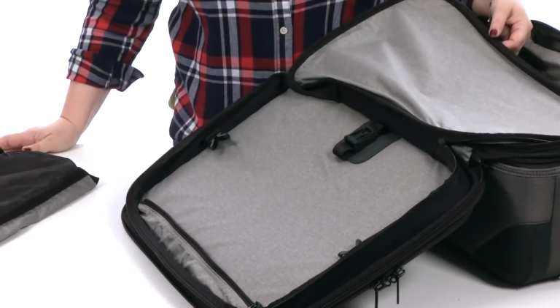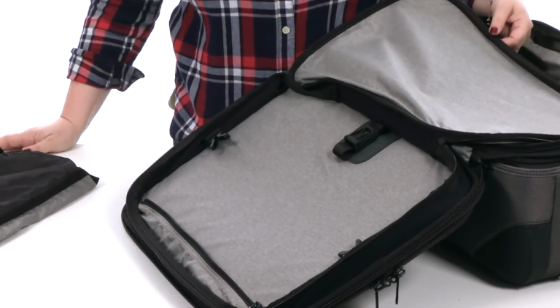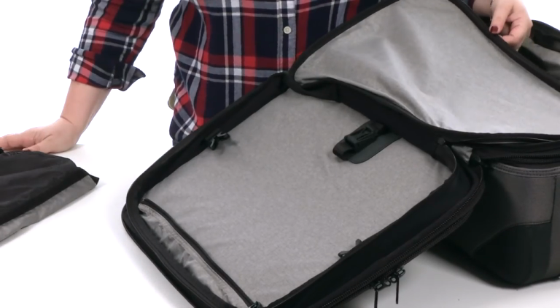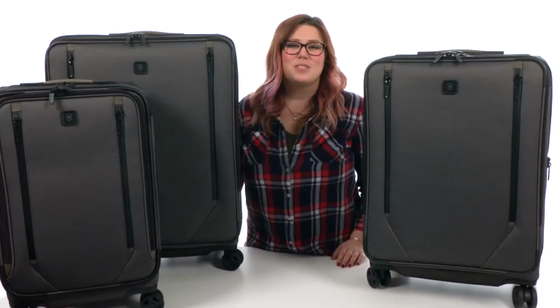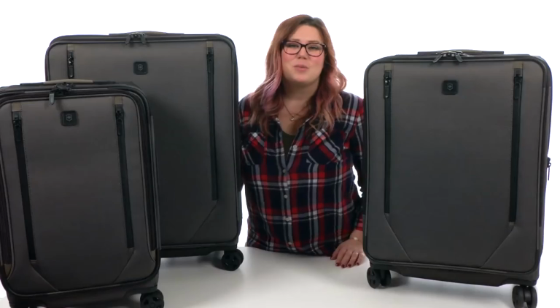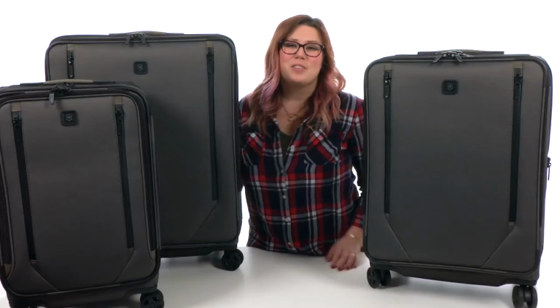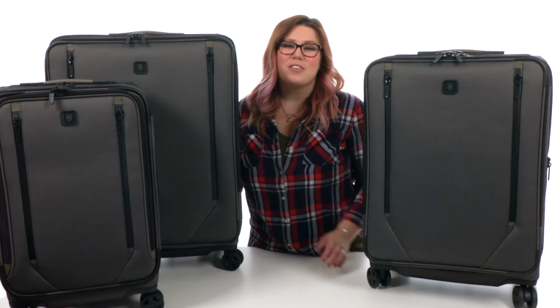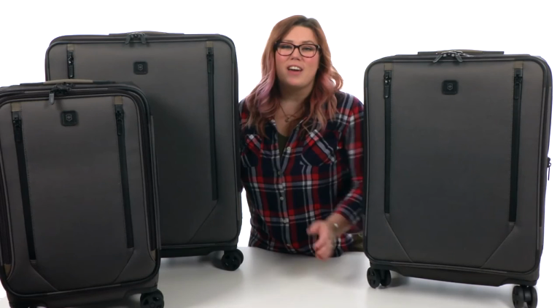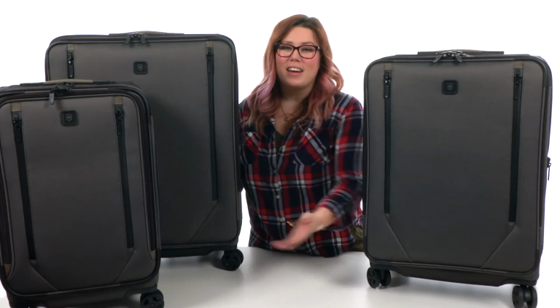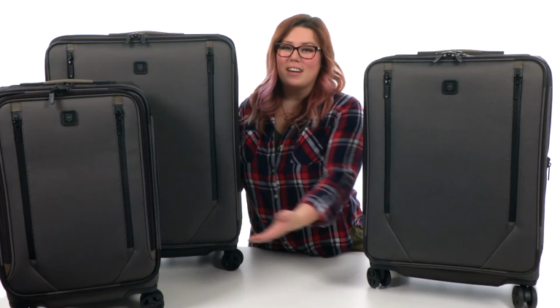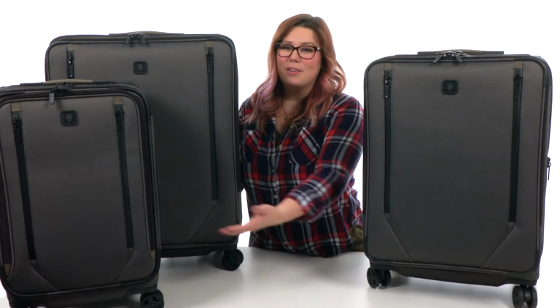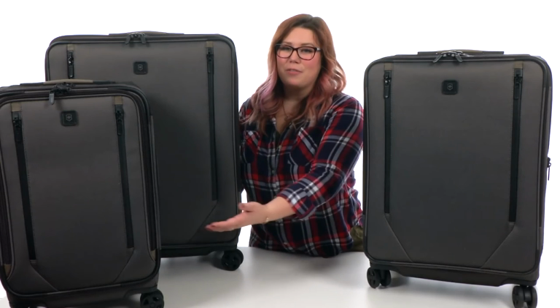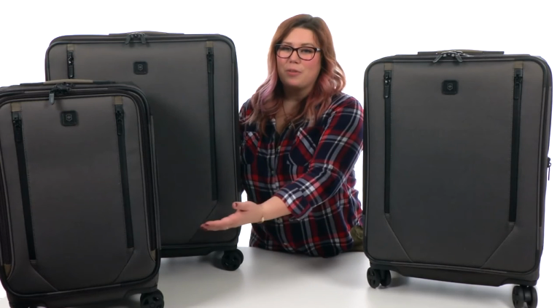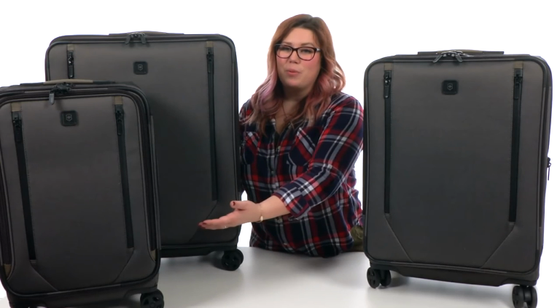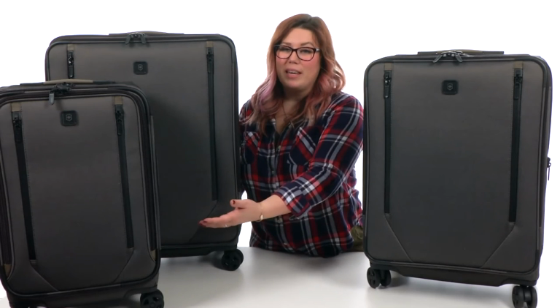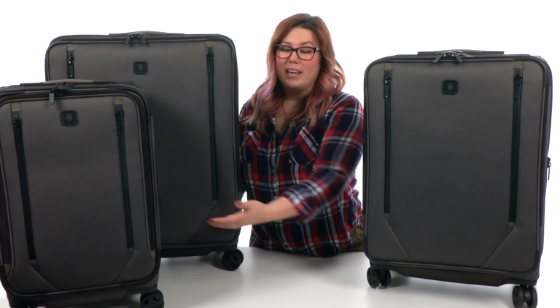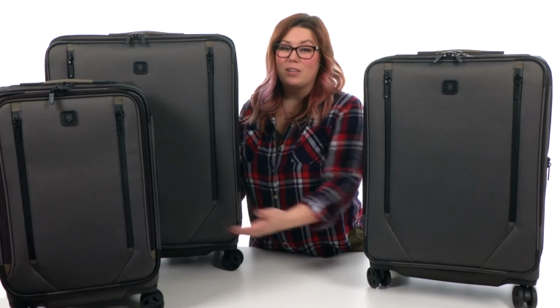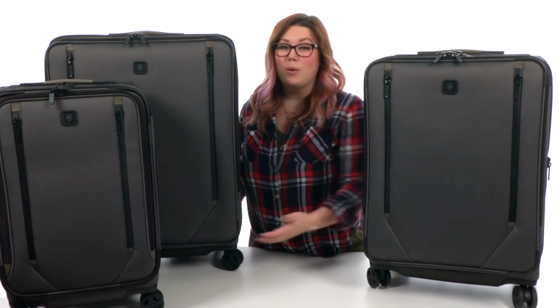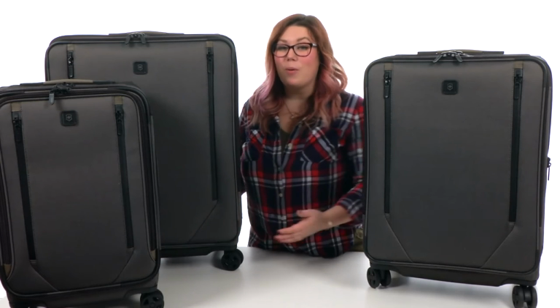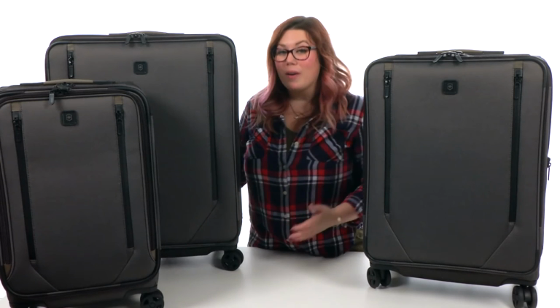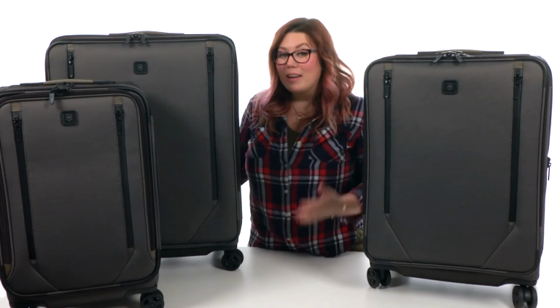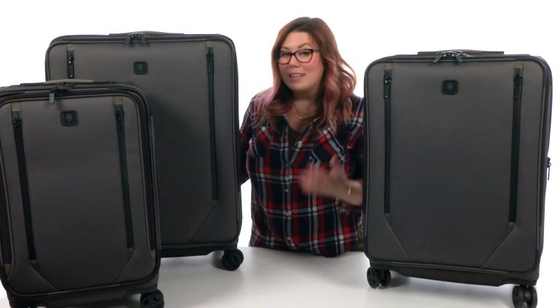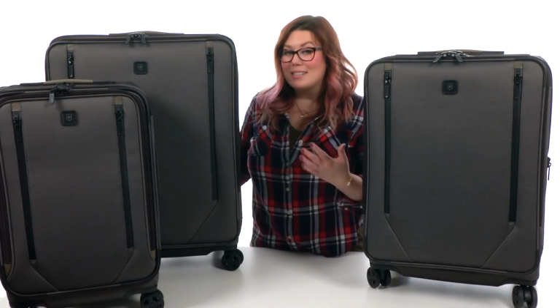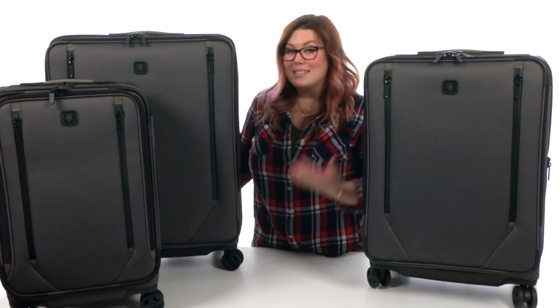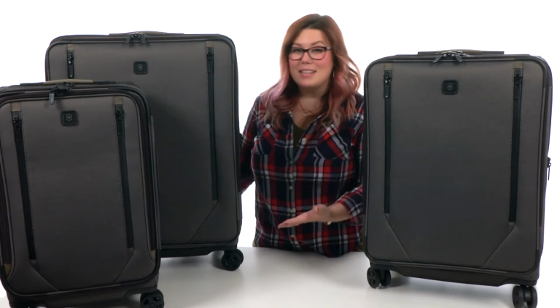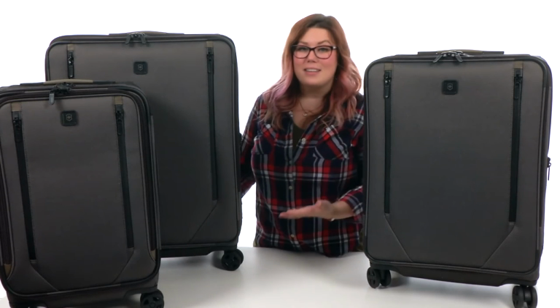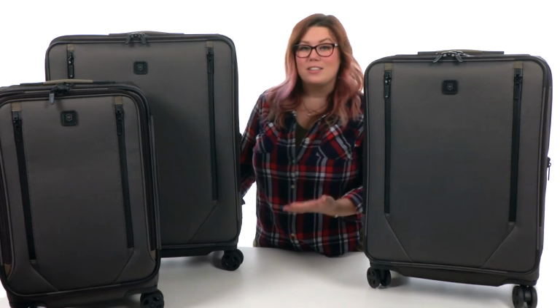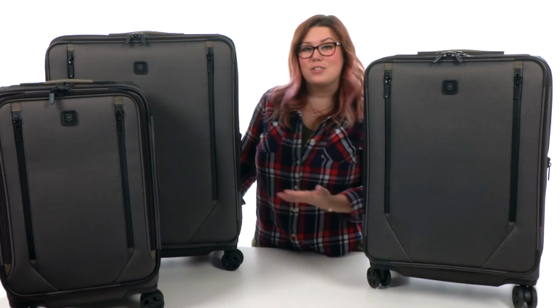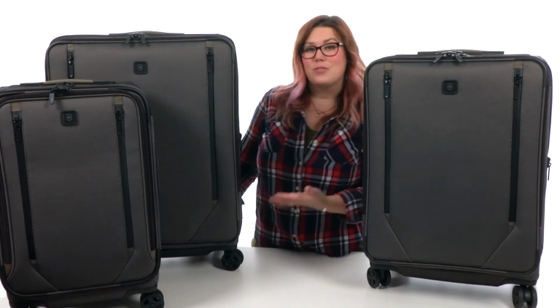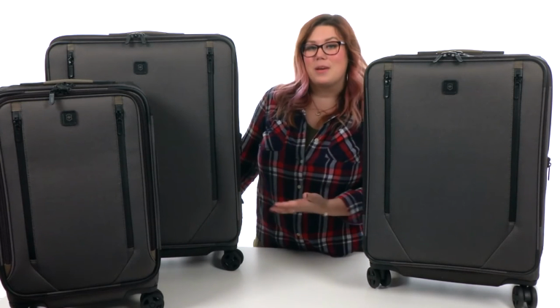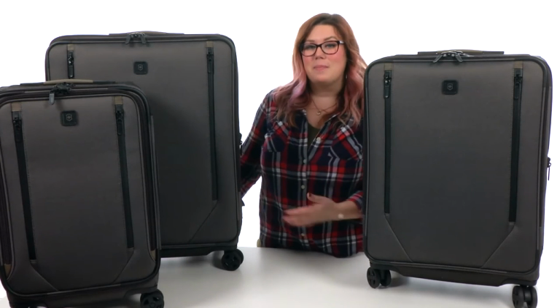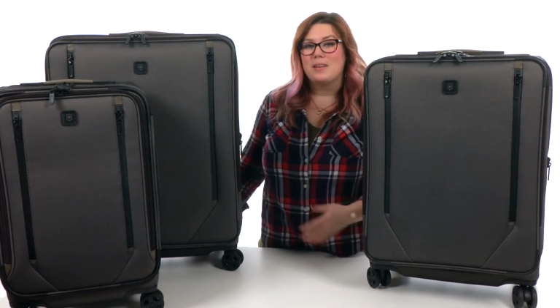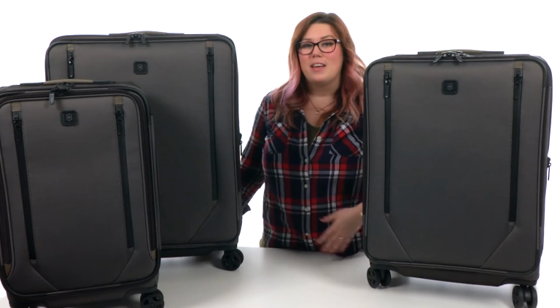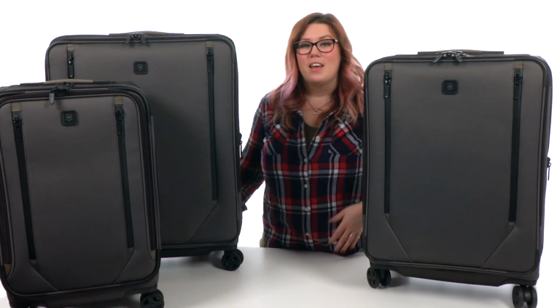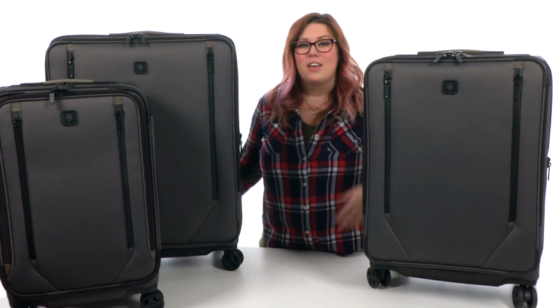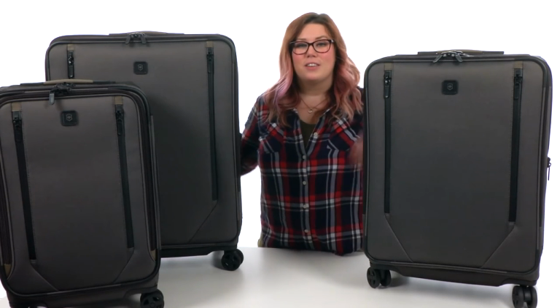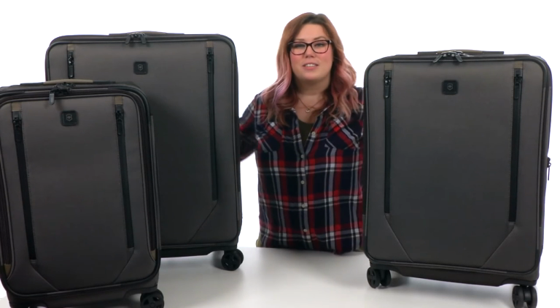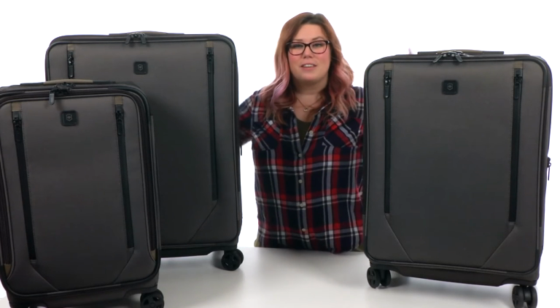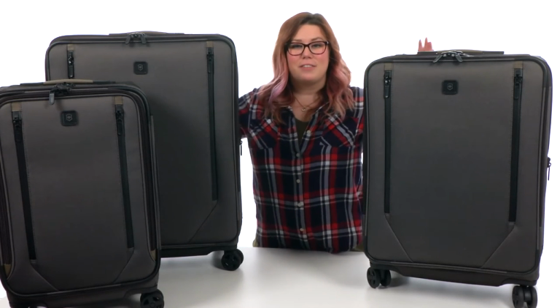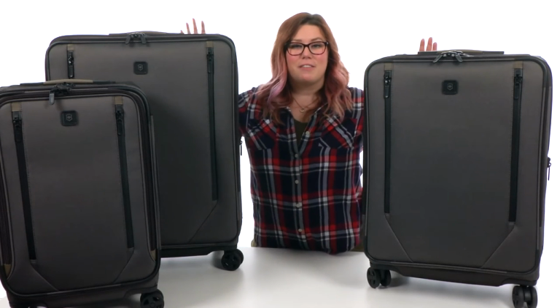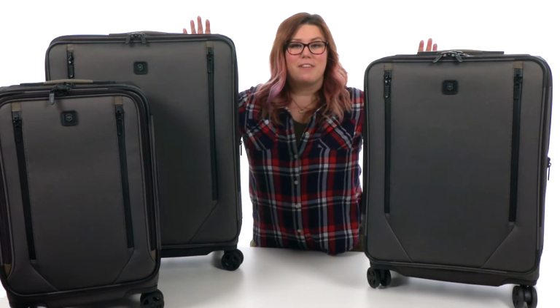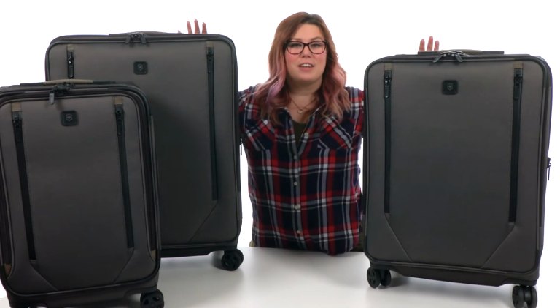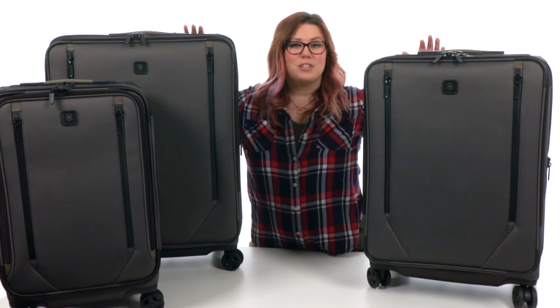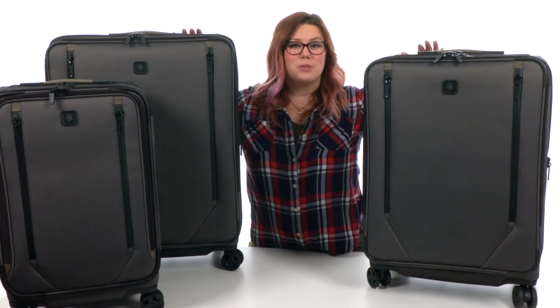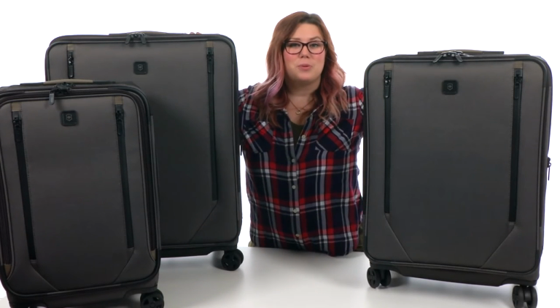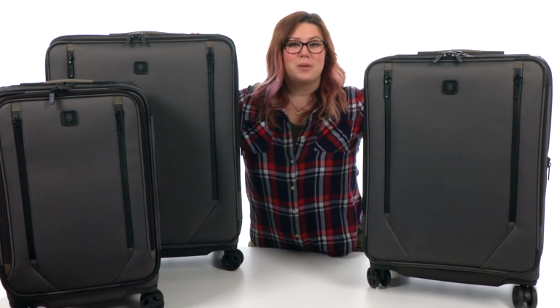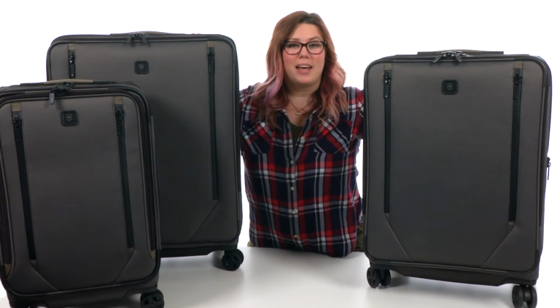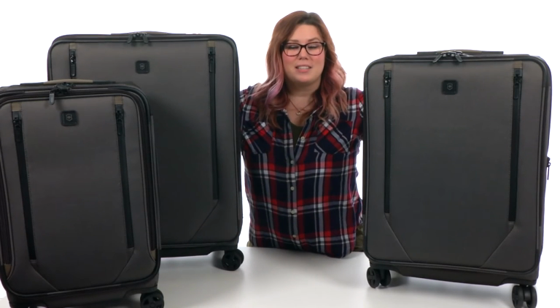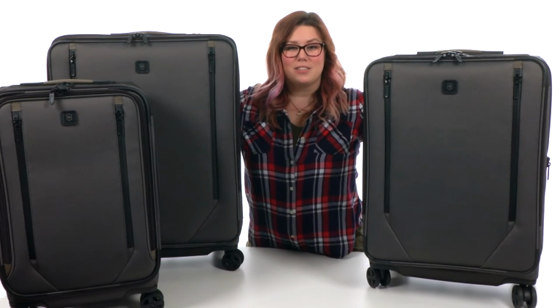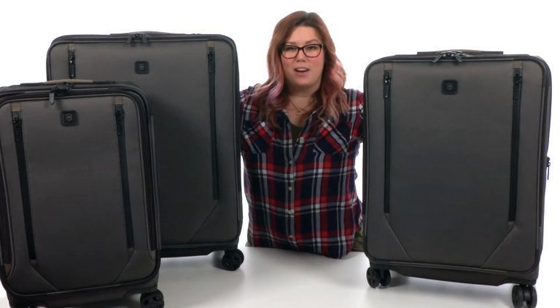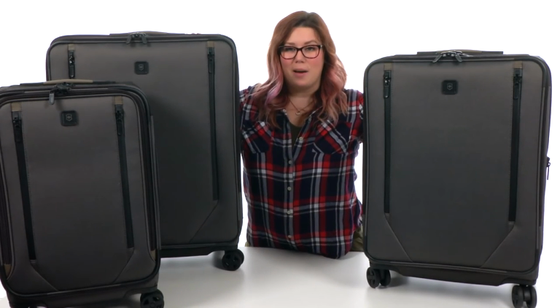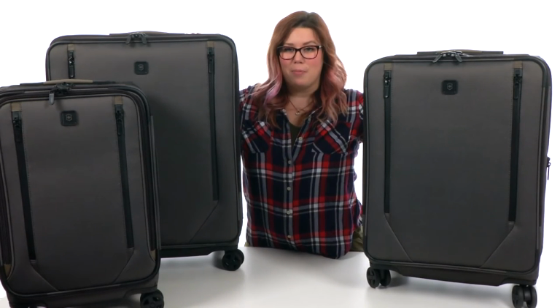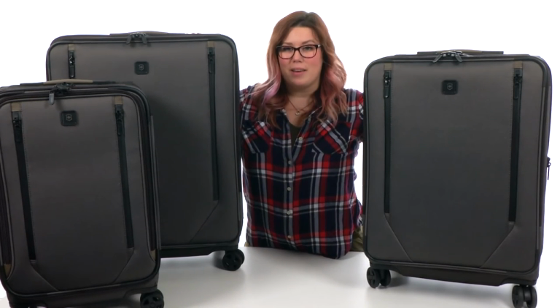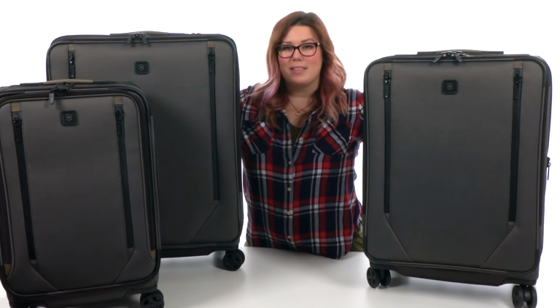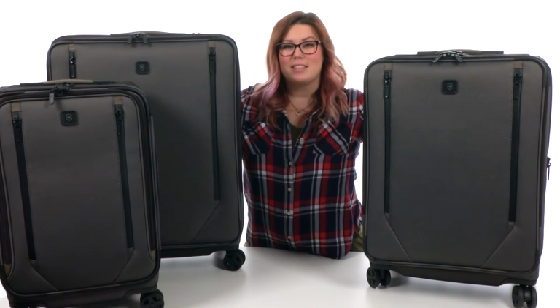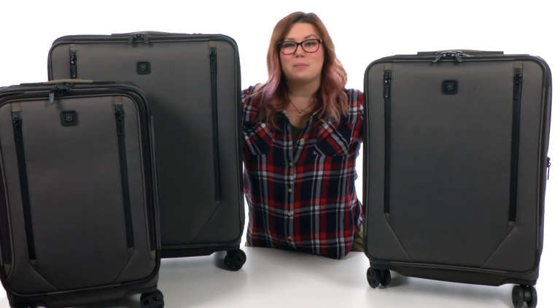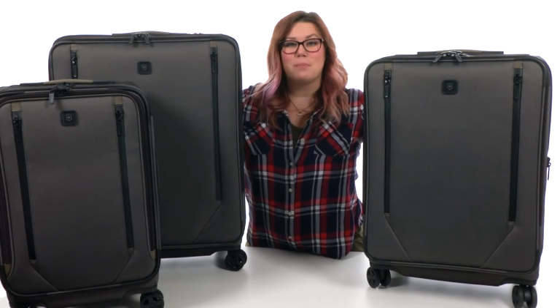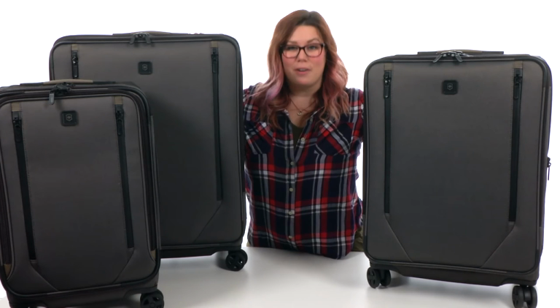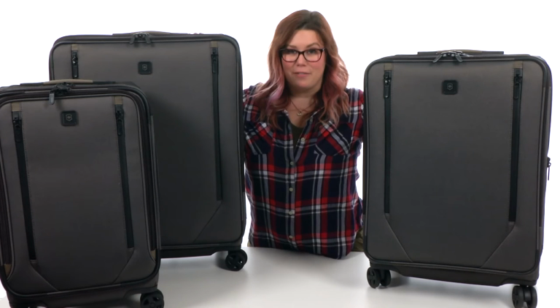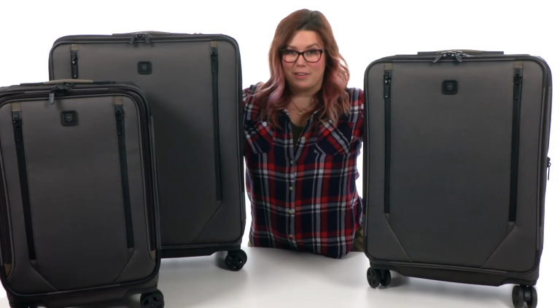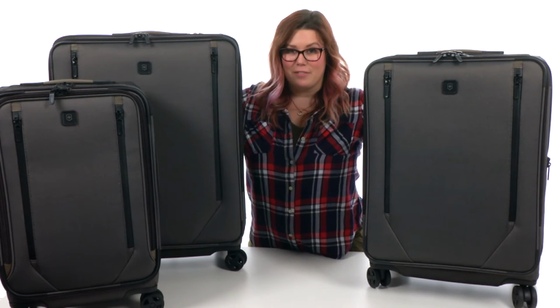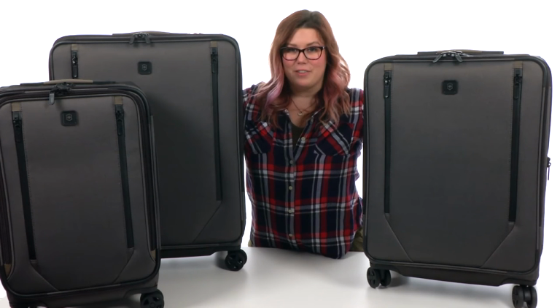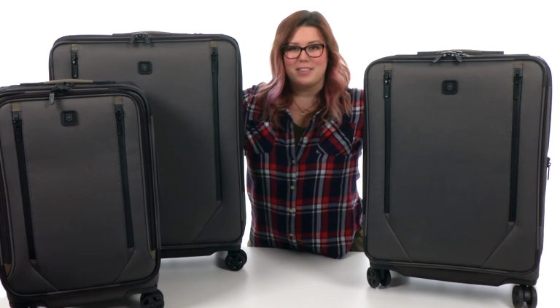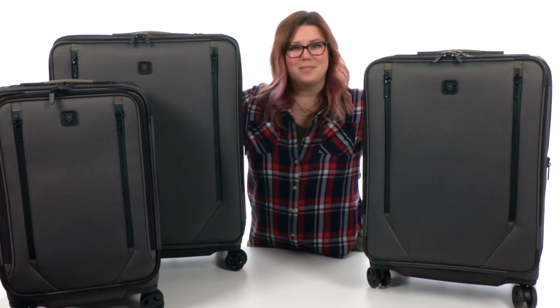So whether you're headed out for the weekend or an extended trip, you'll definitely find a dual caster upright that's perfect for you.